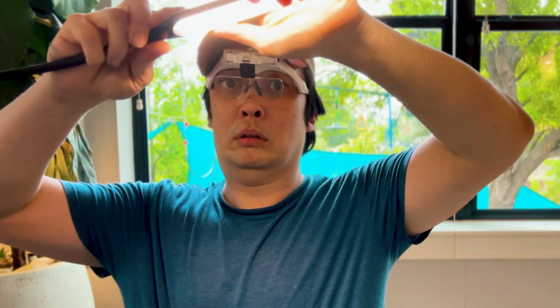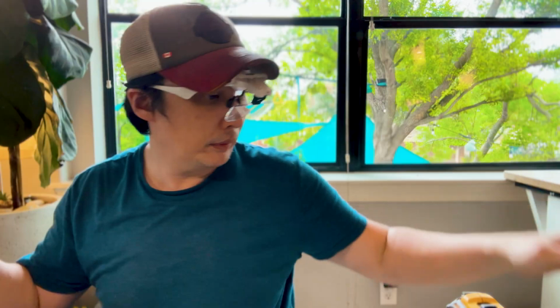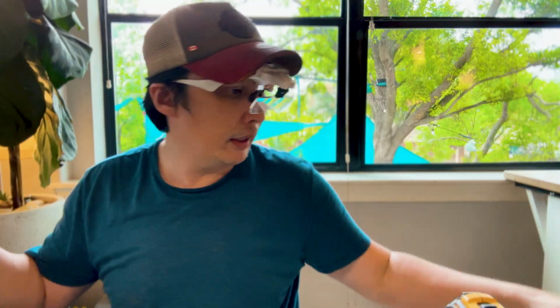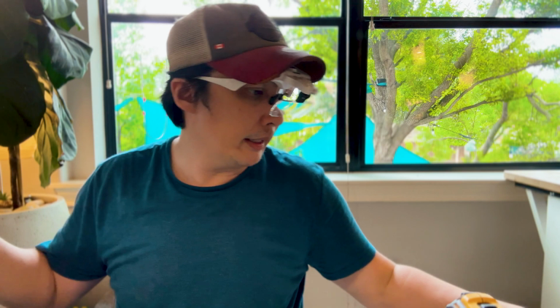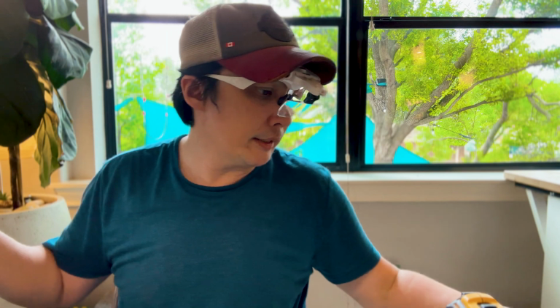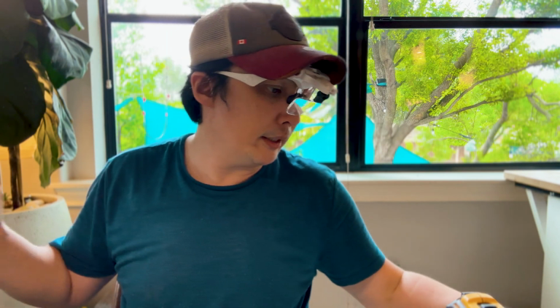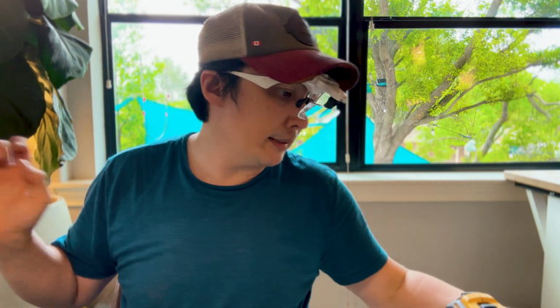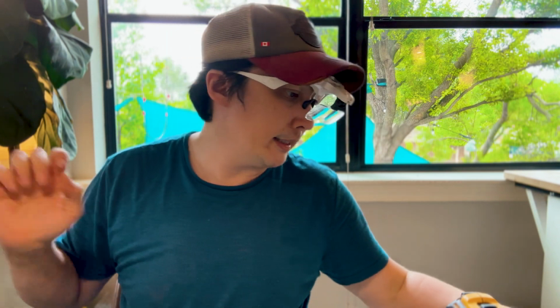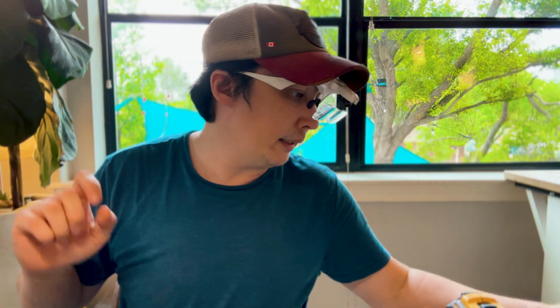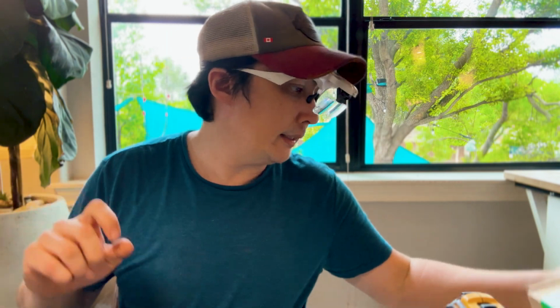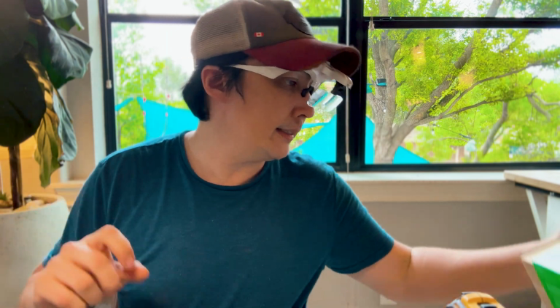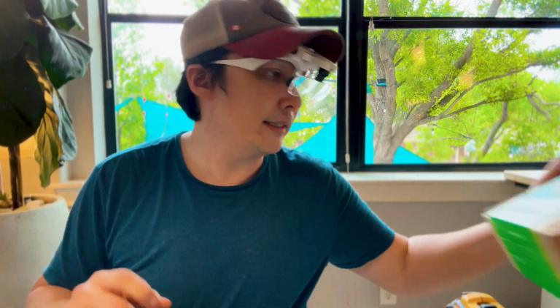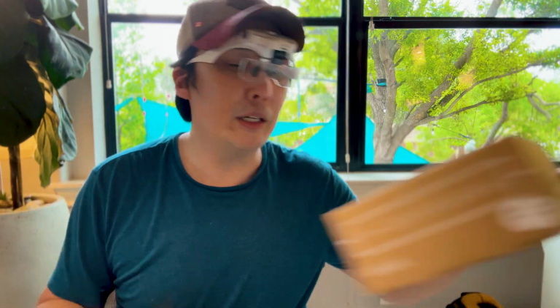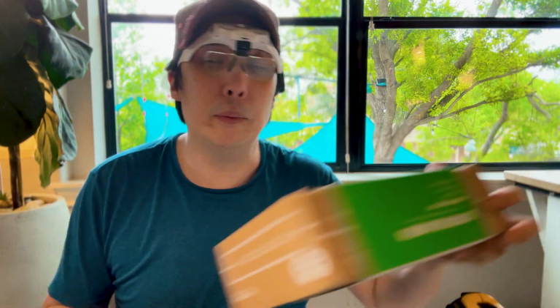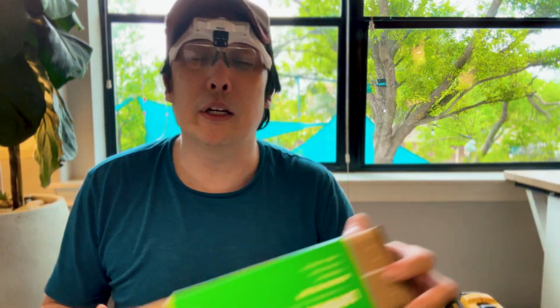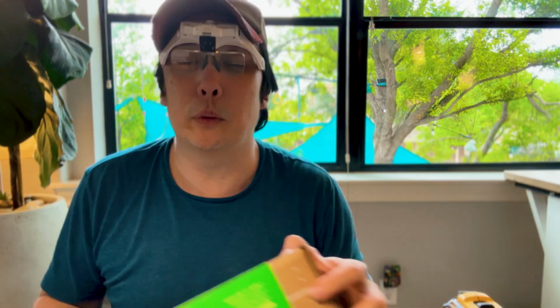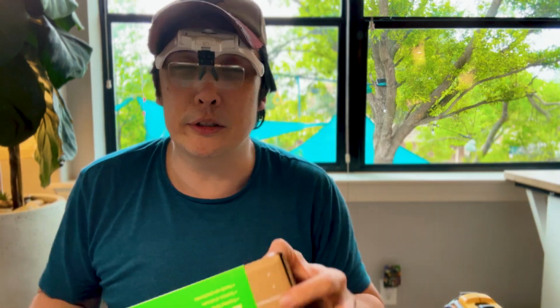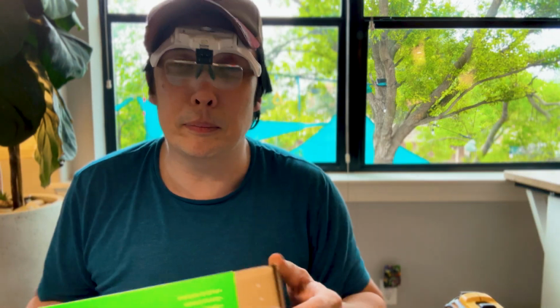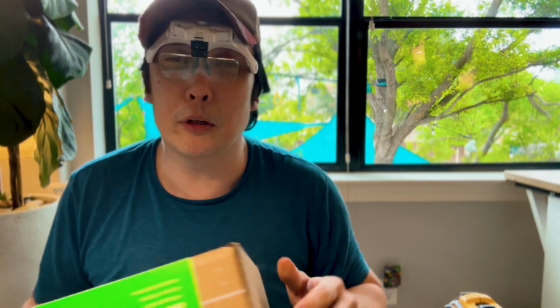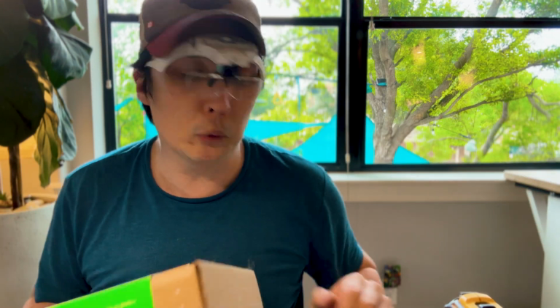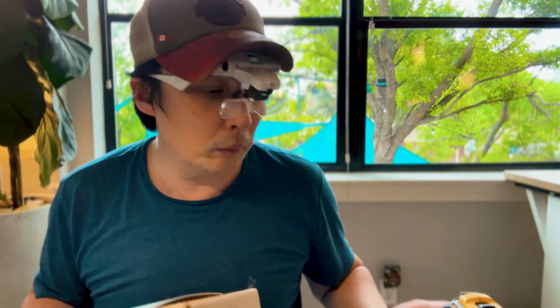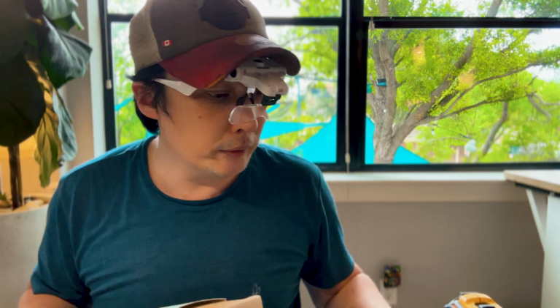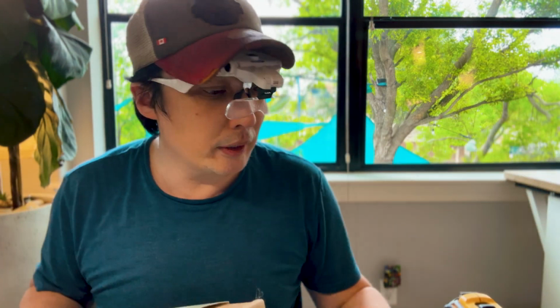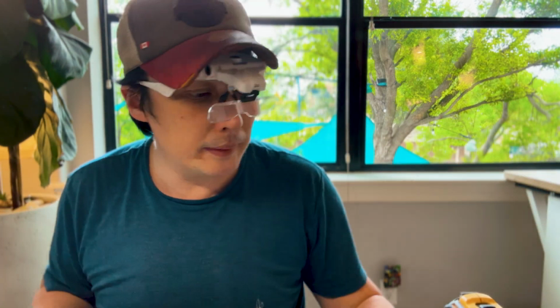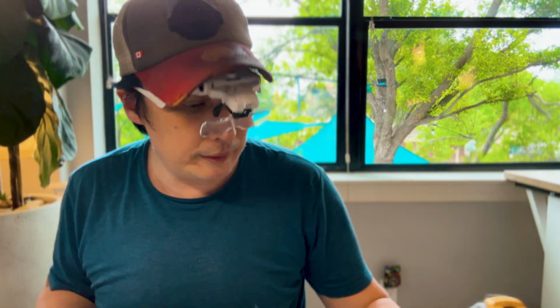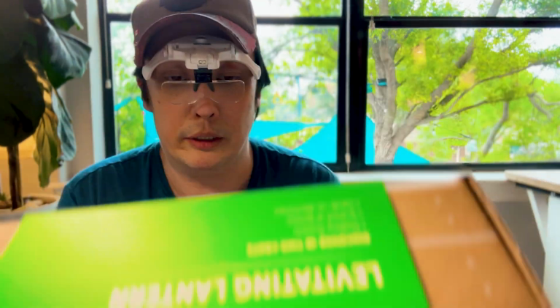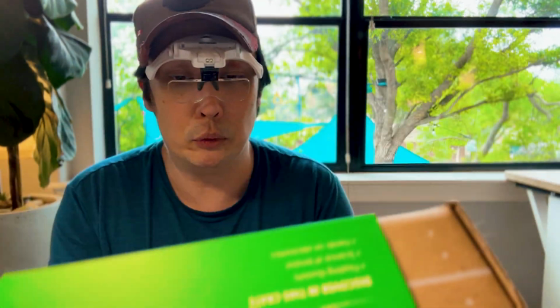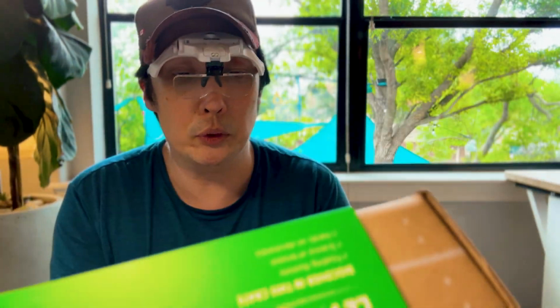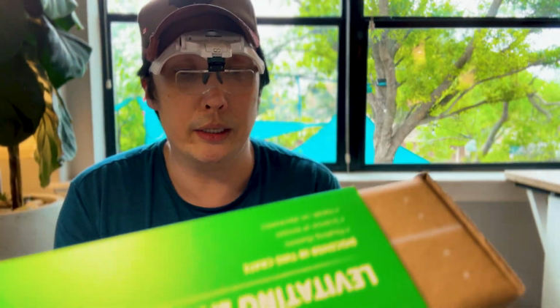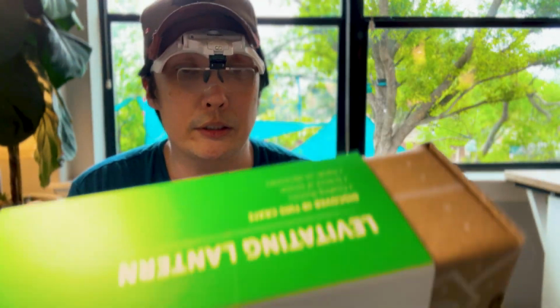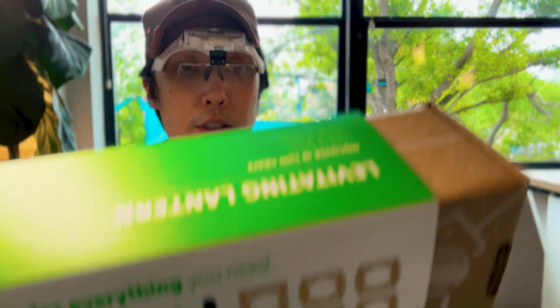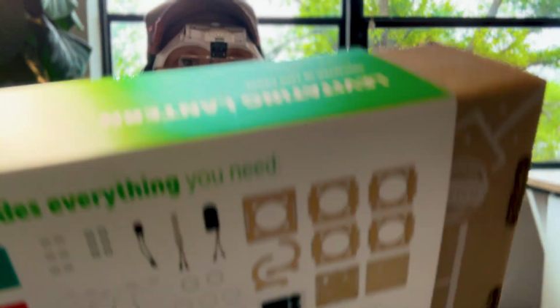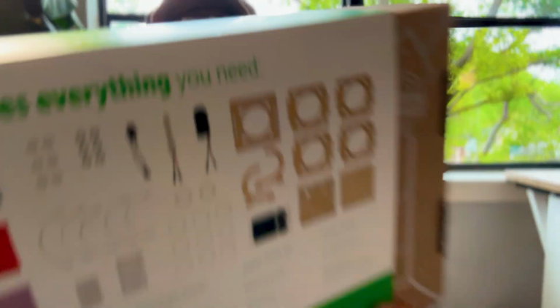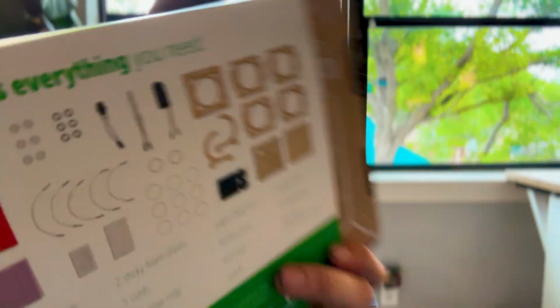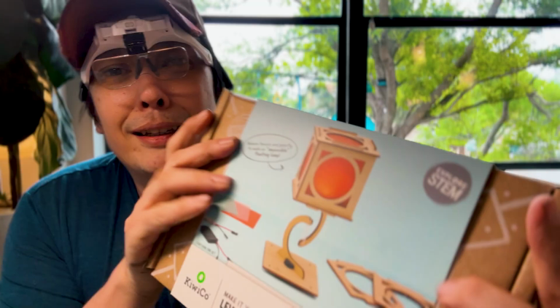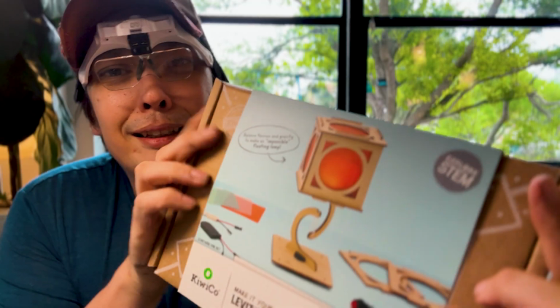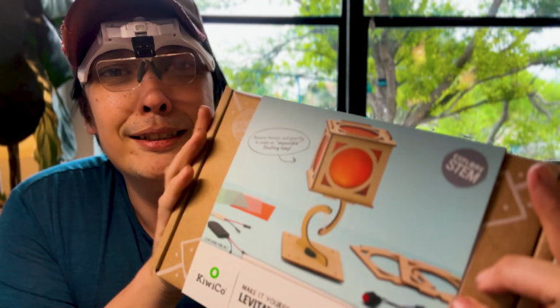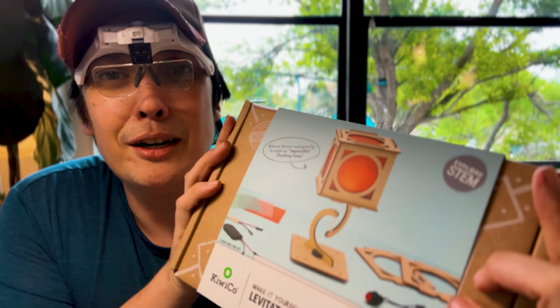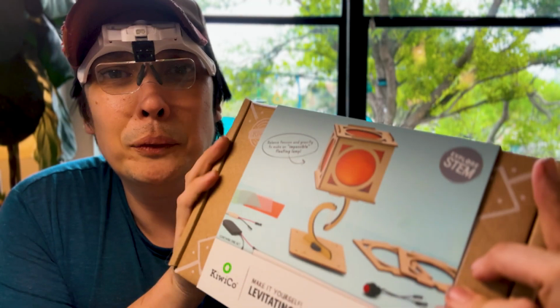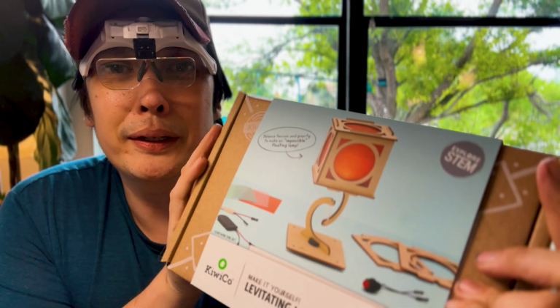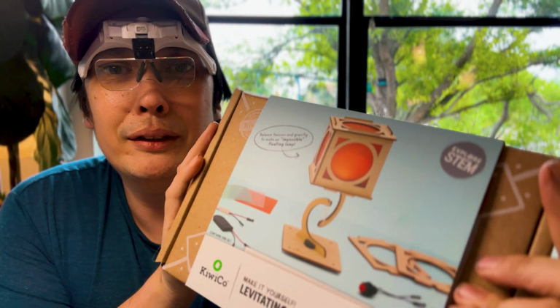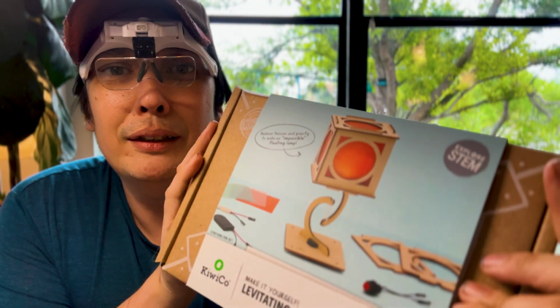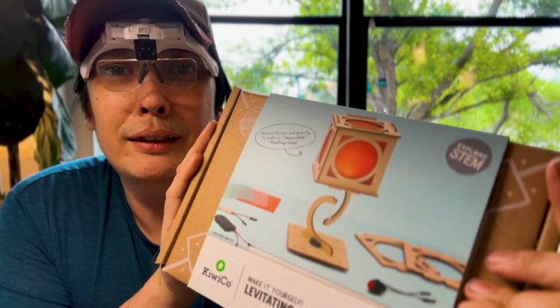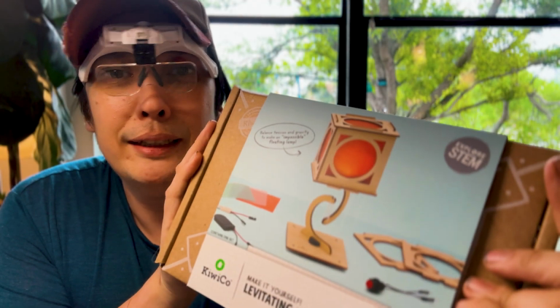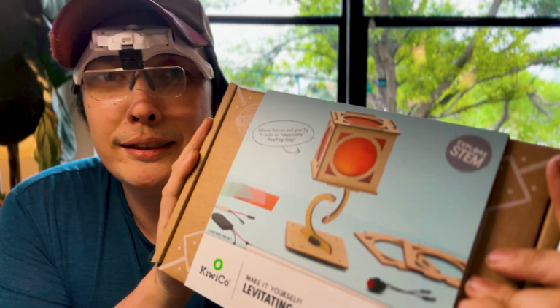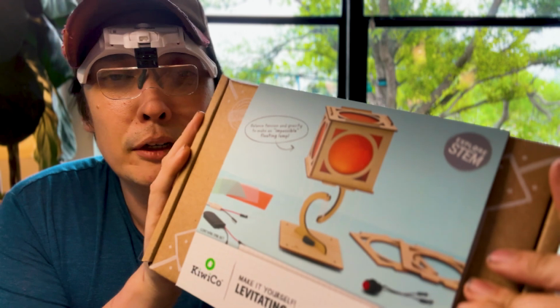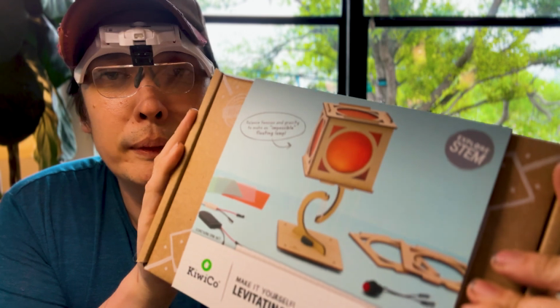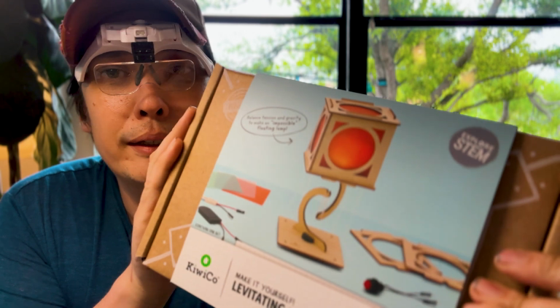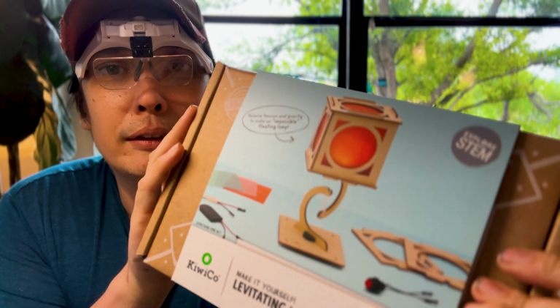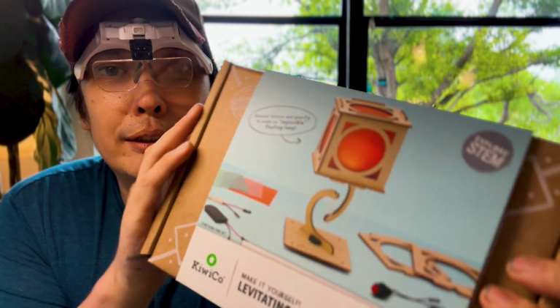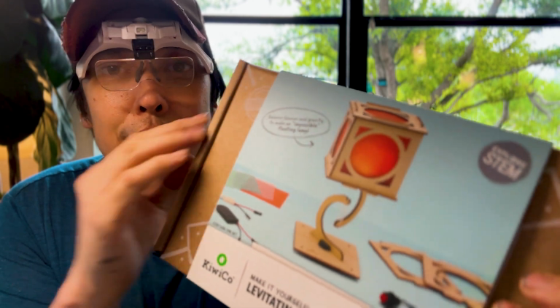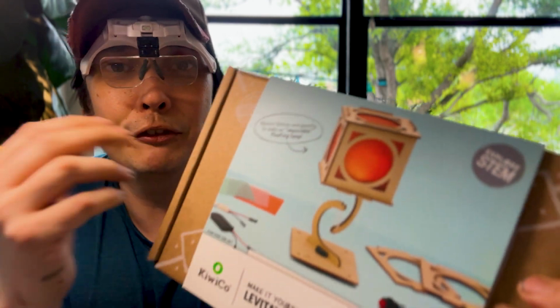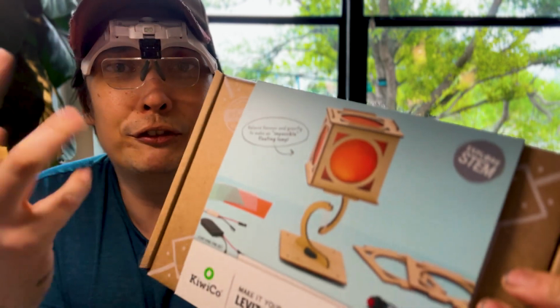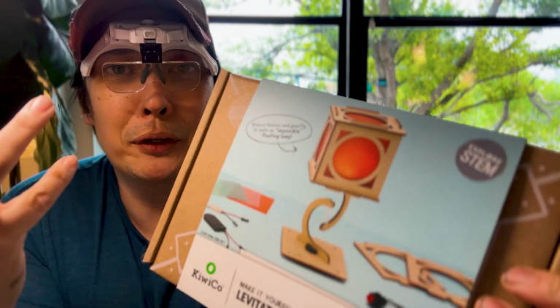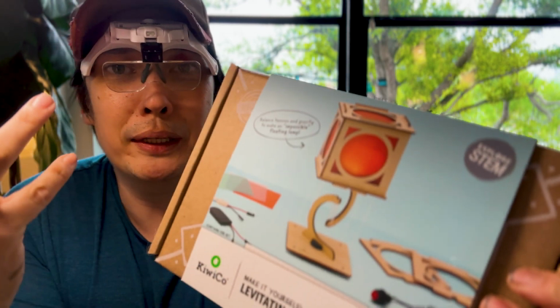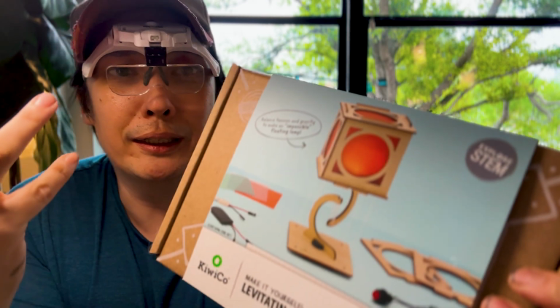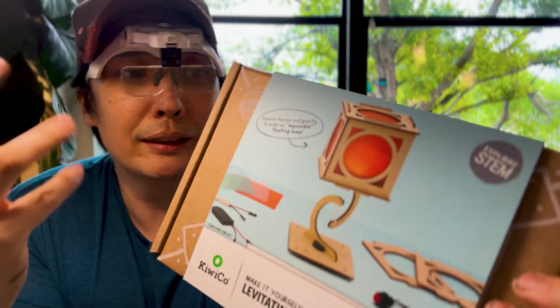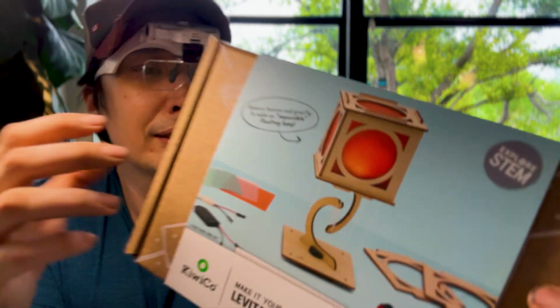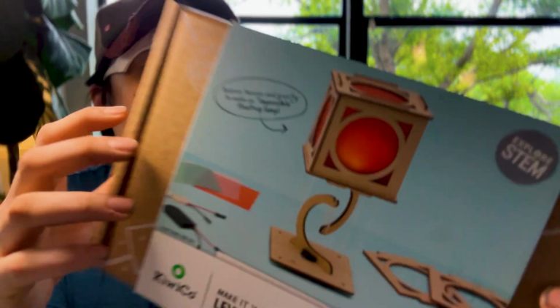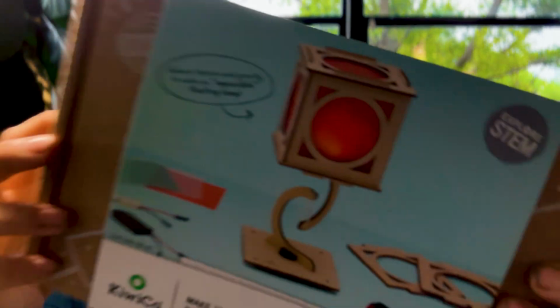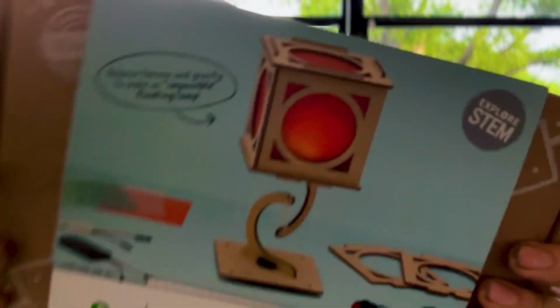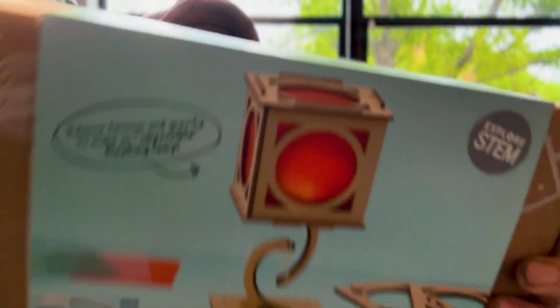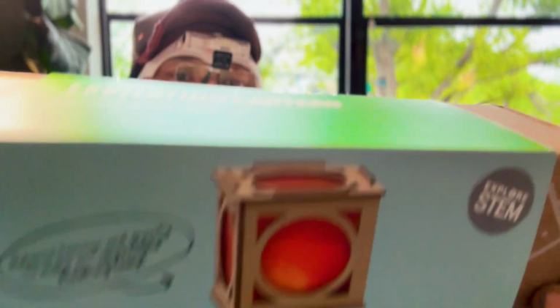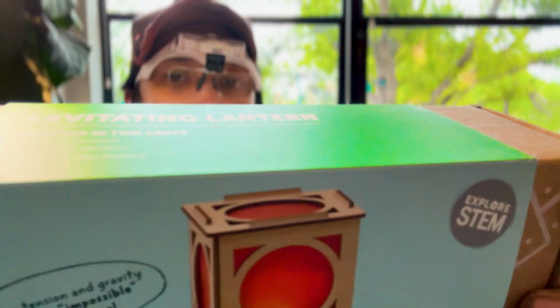All right guys, check this out. This is a KiwiCo, which is Mark Rober's company. I just want you guys to check this out. That's not real. That's not real. Look, it's floating. I think it's sus.